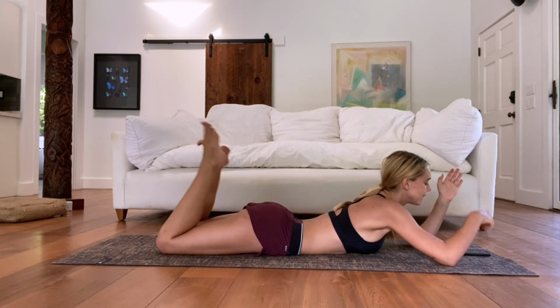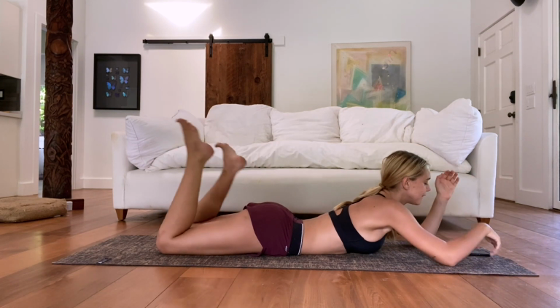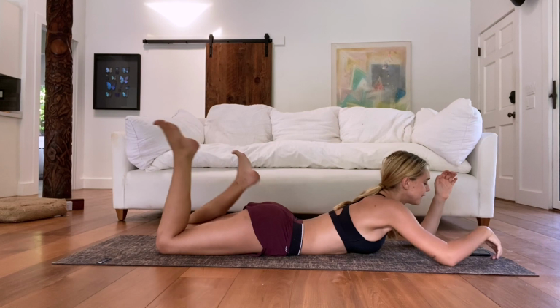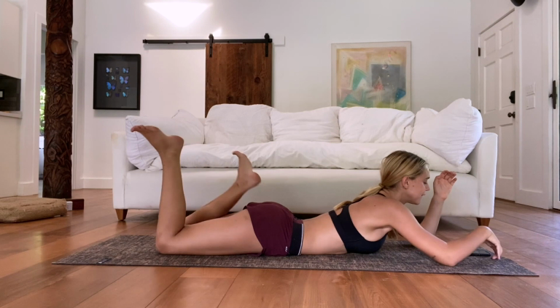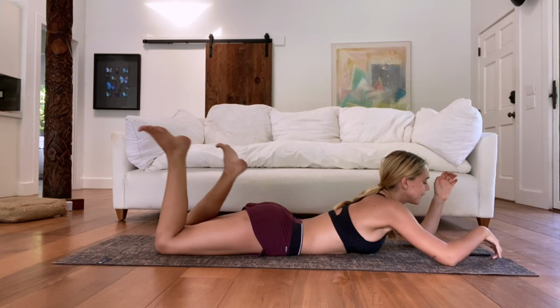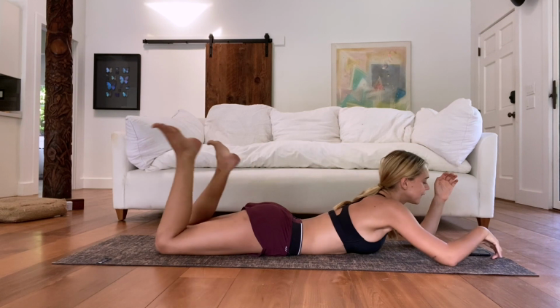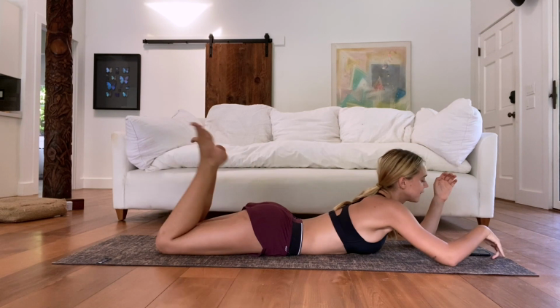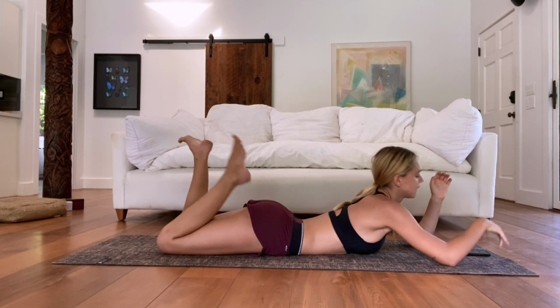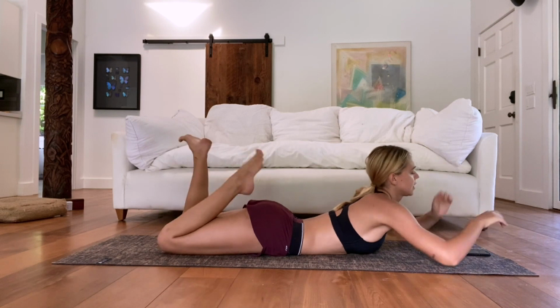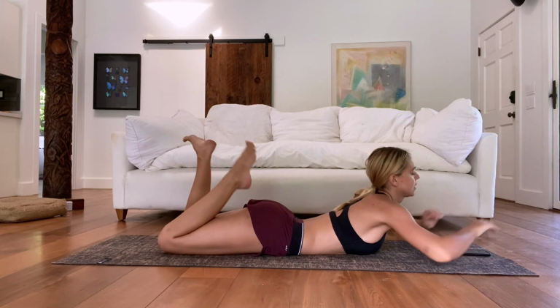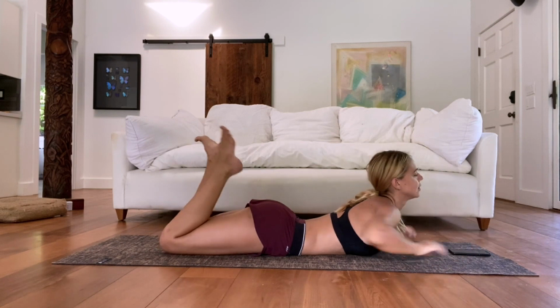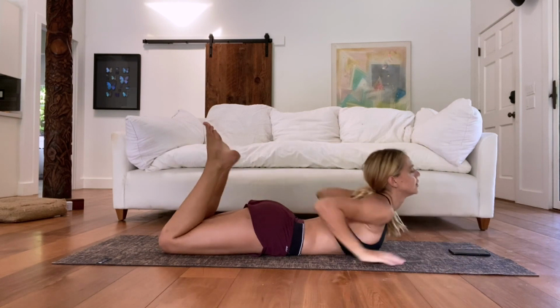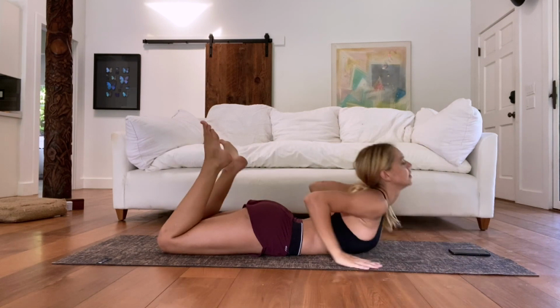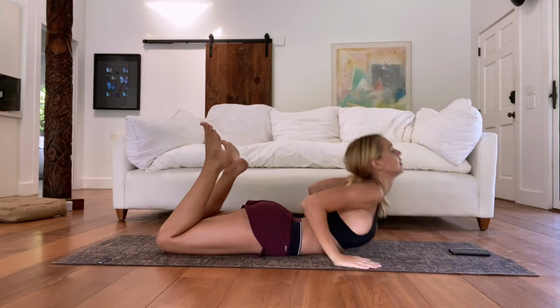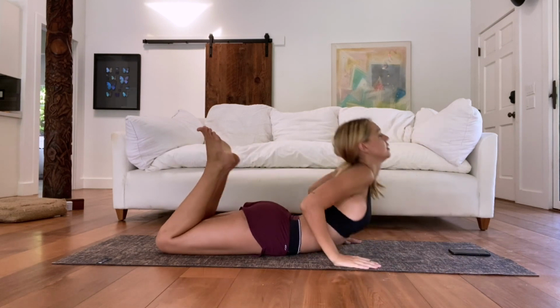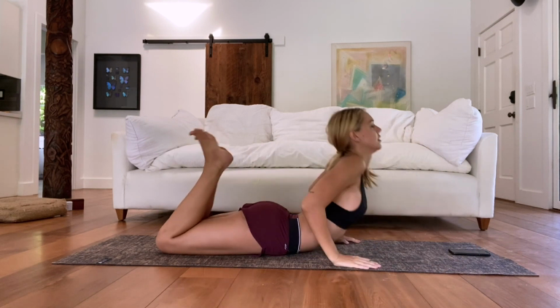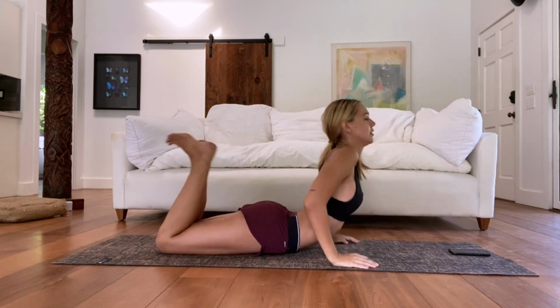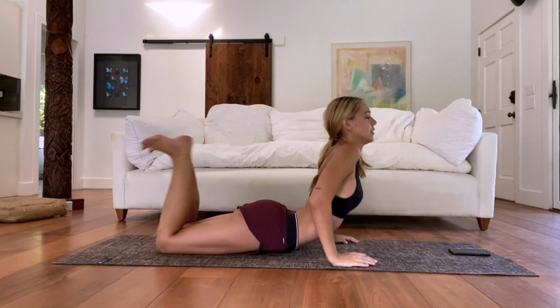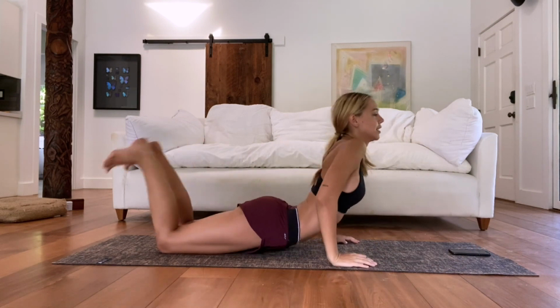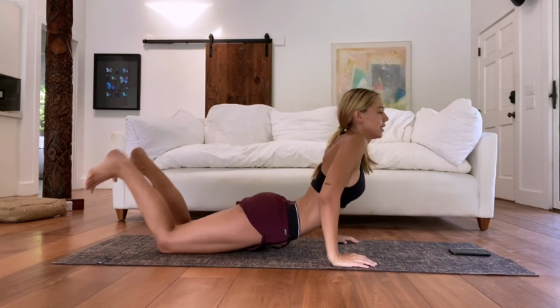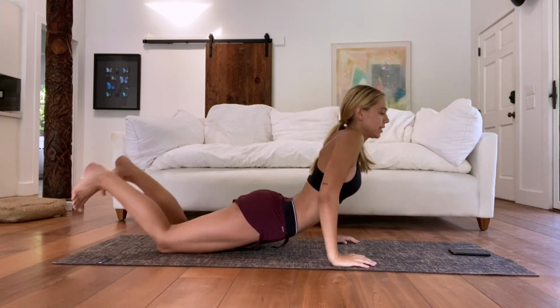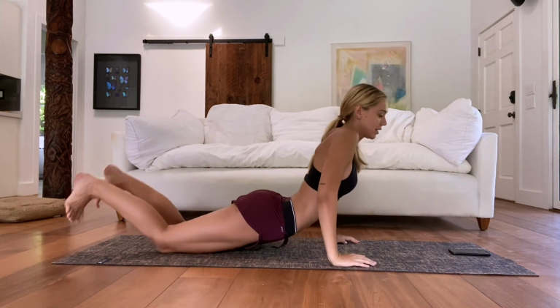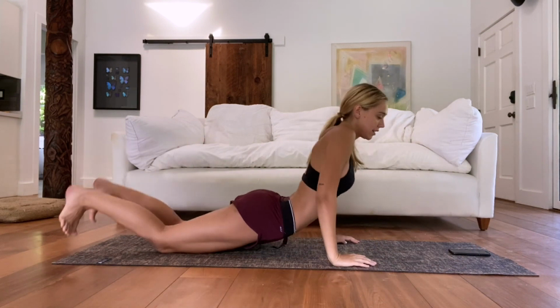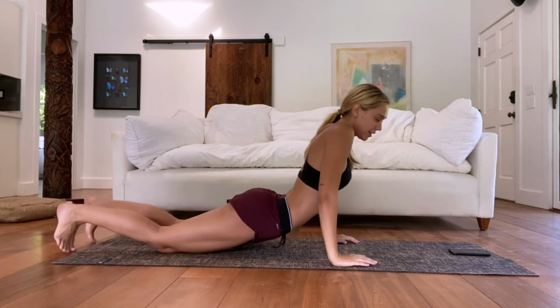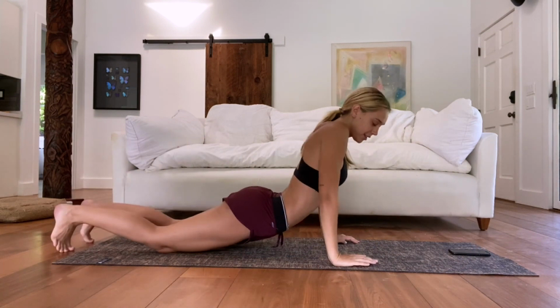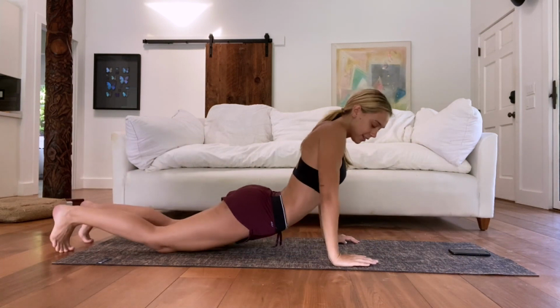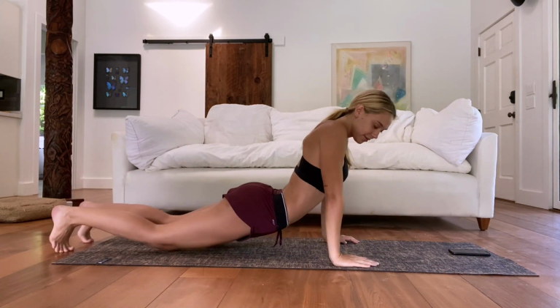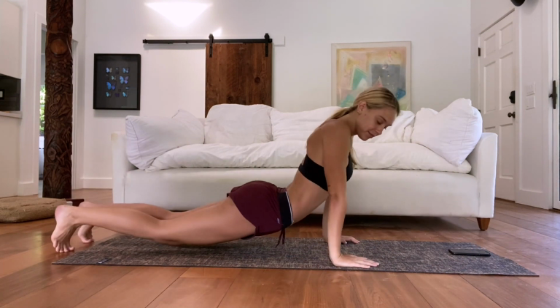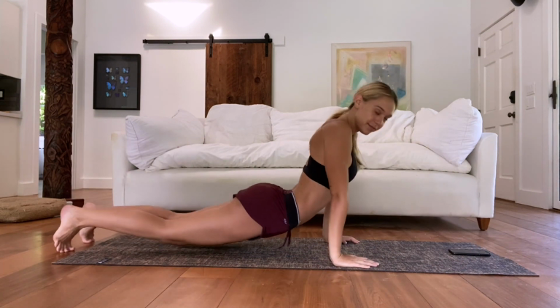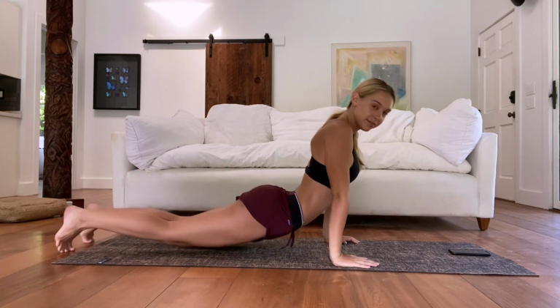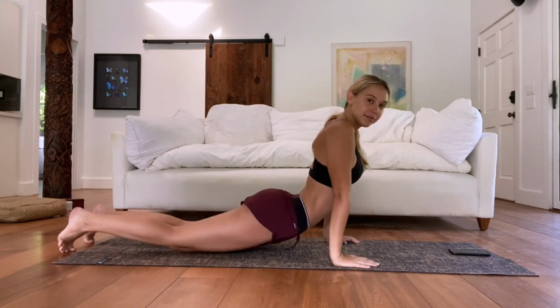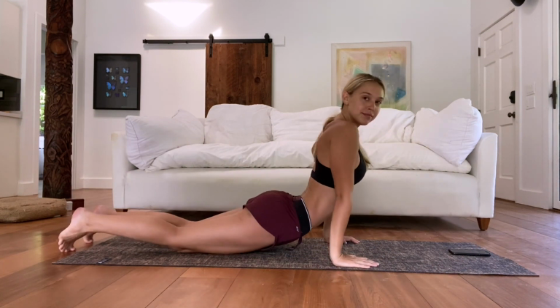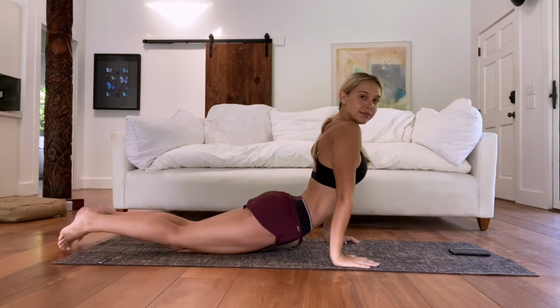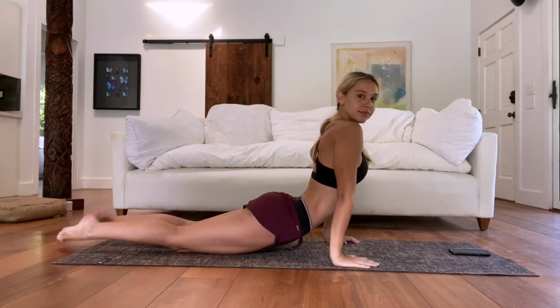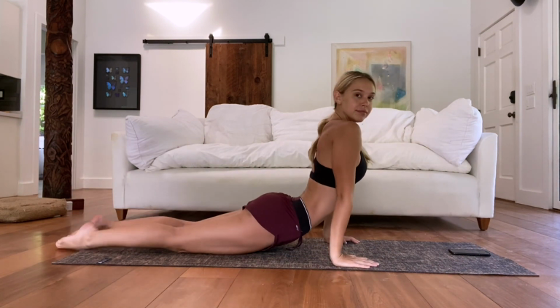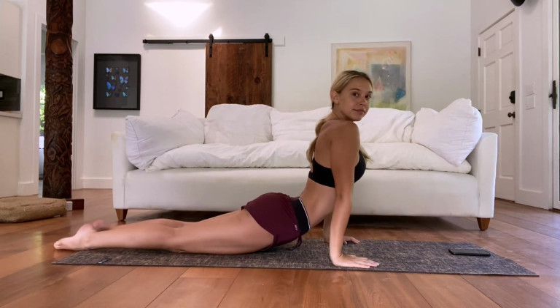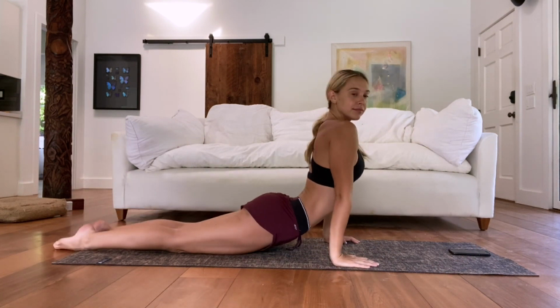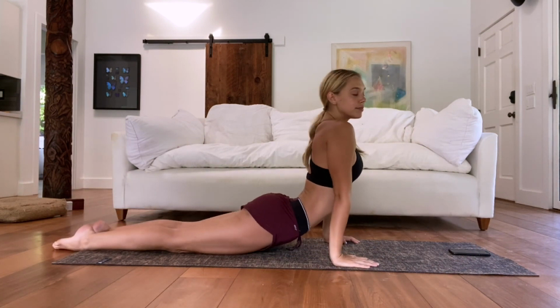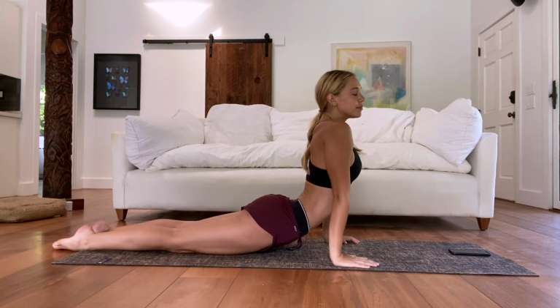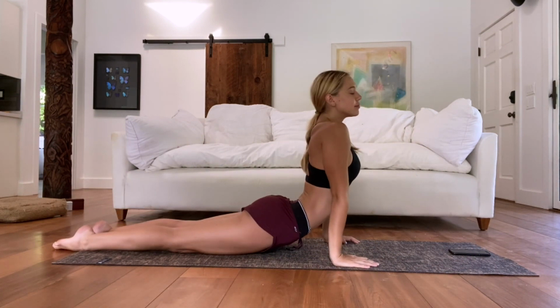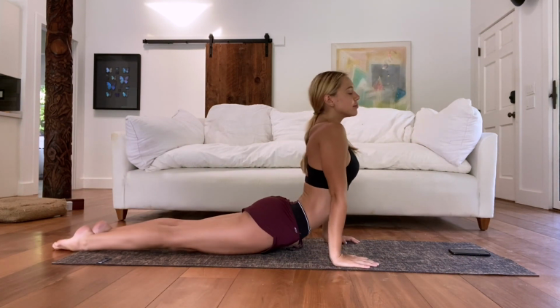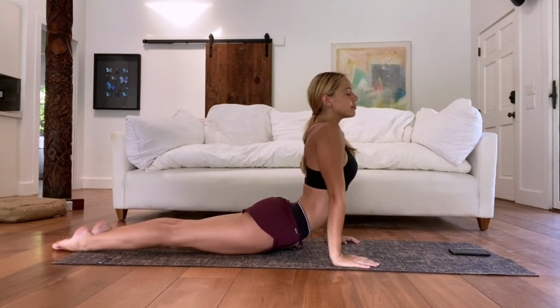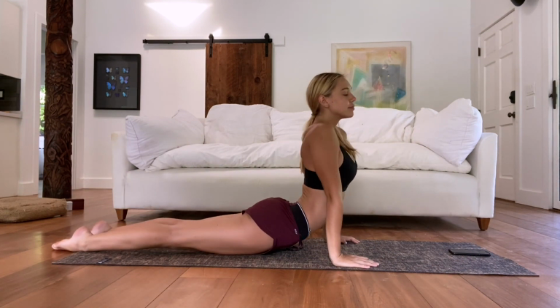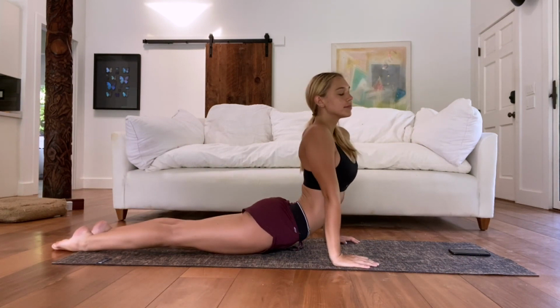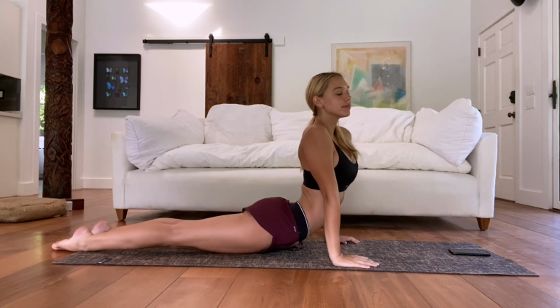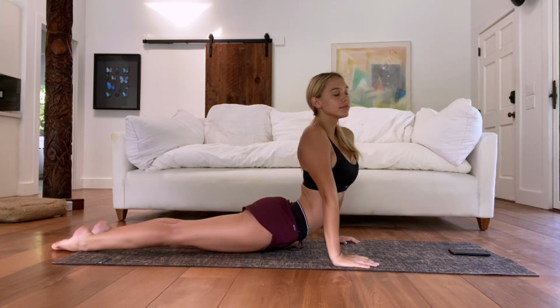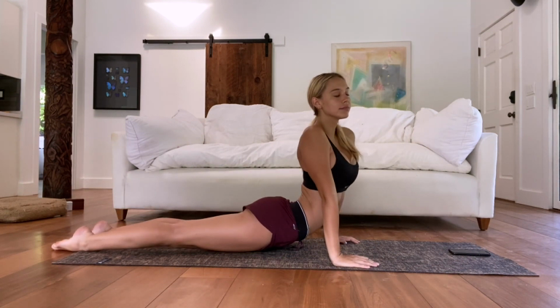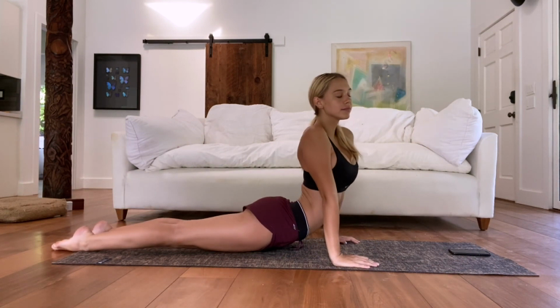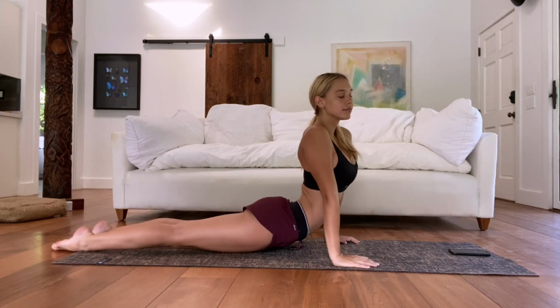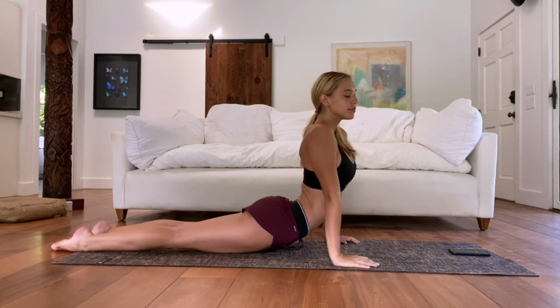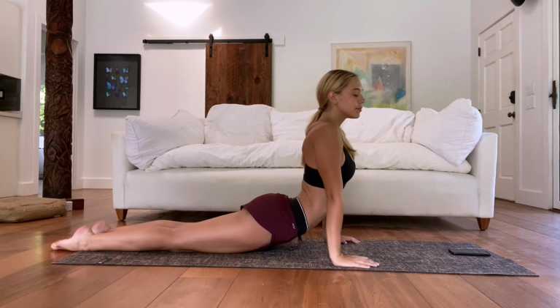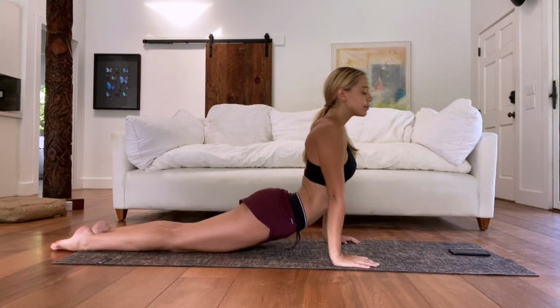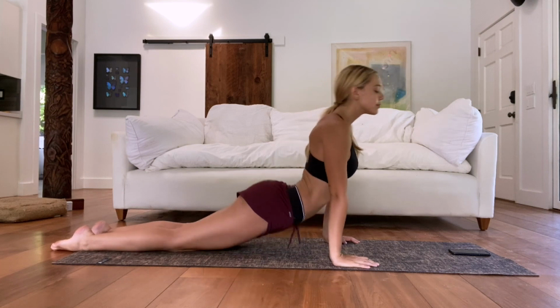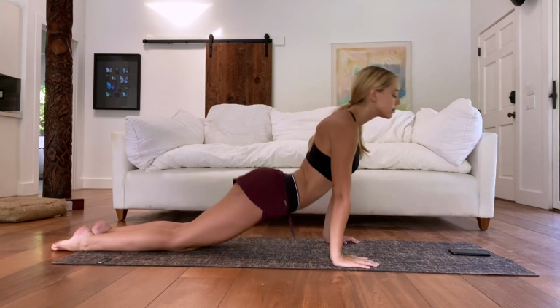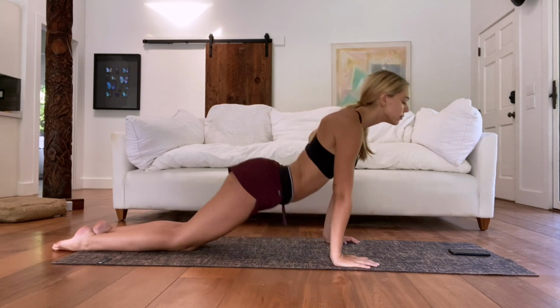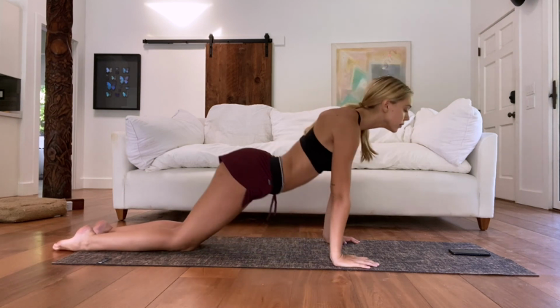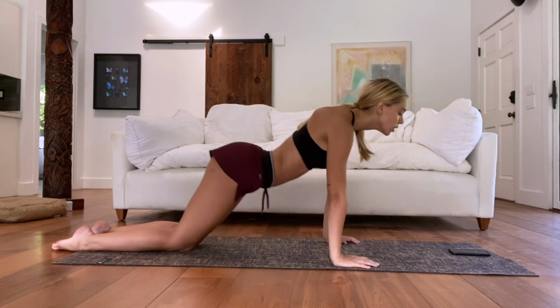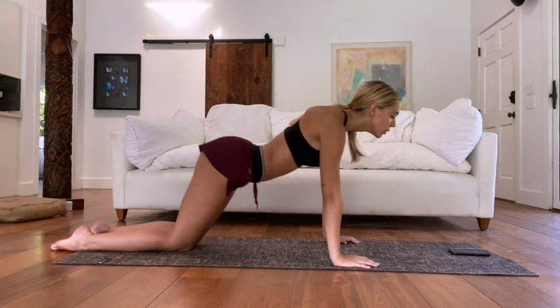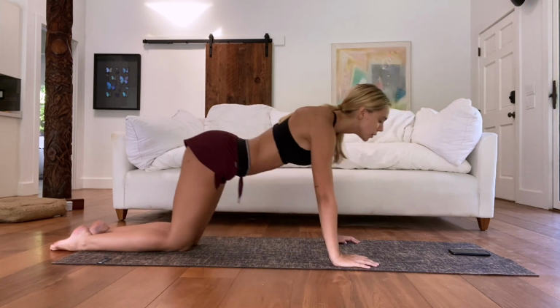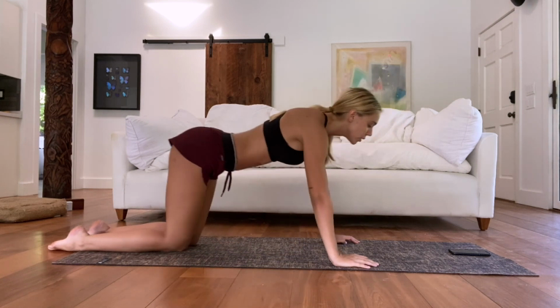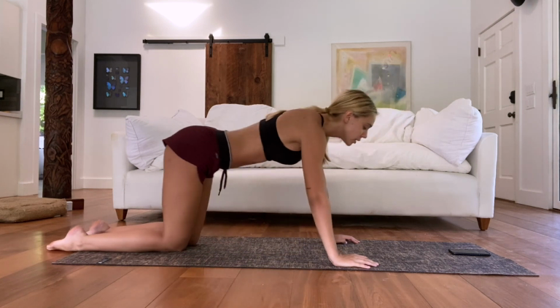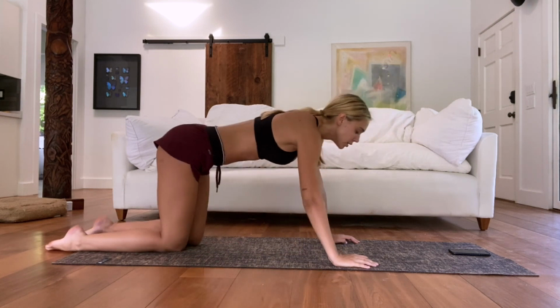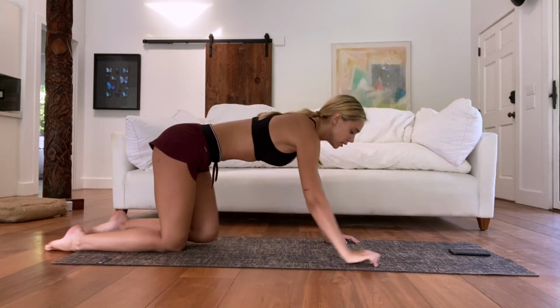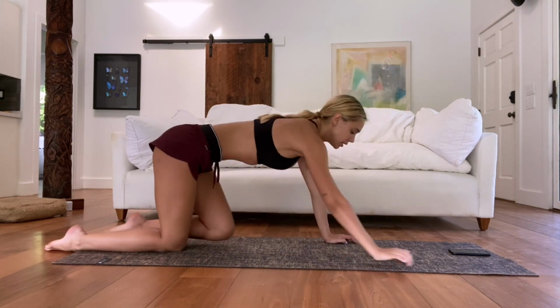And that's it — you did your nice little burn and sculpt. See, it wasn't too crazy.